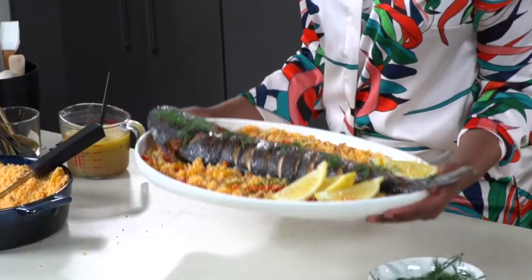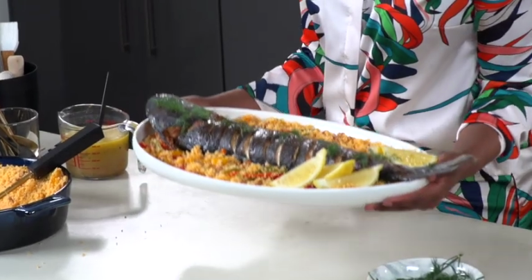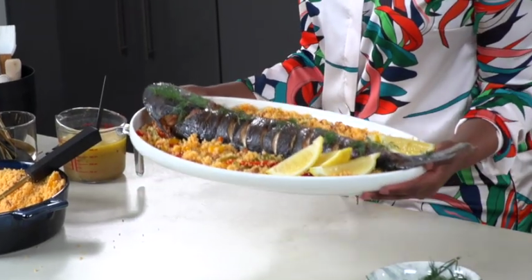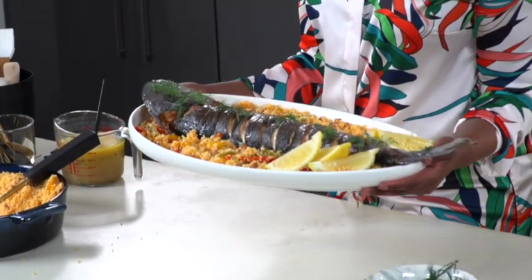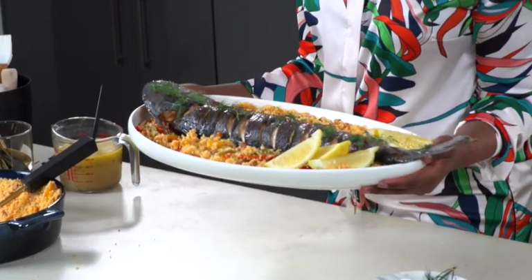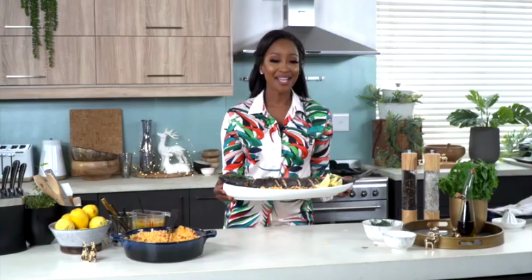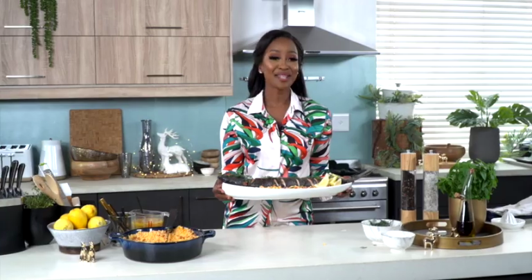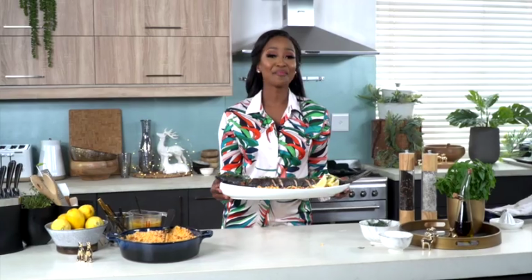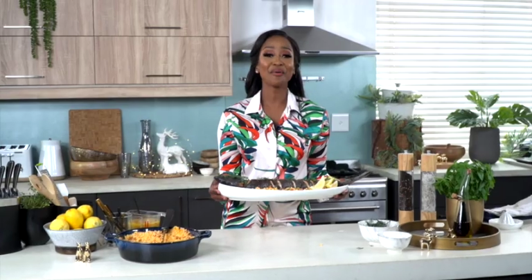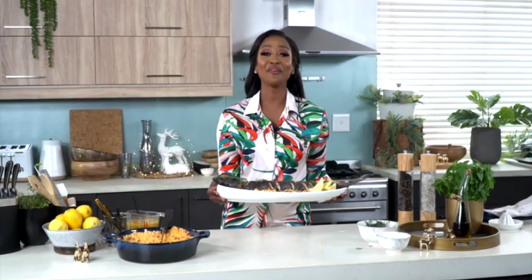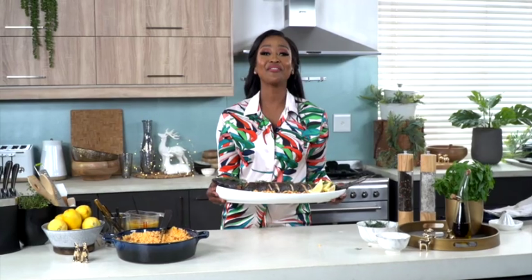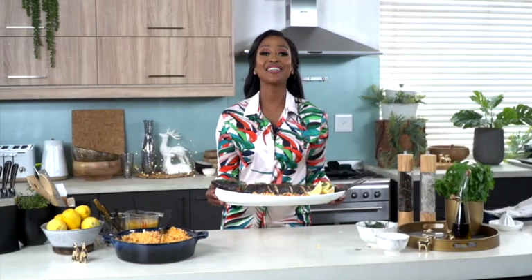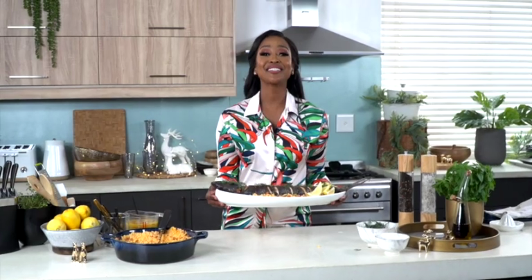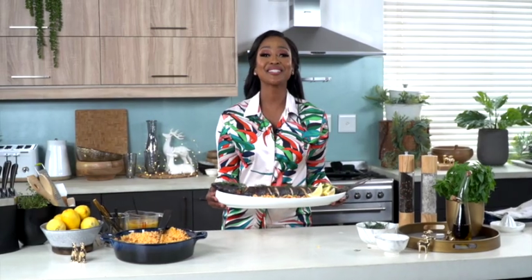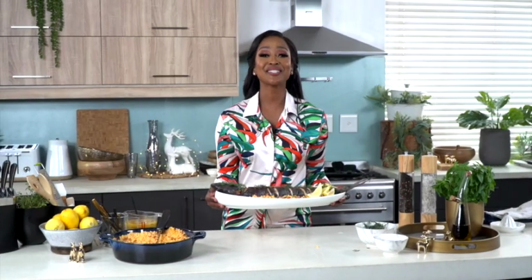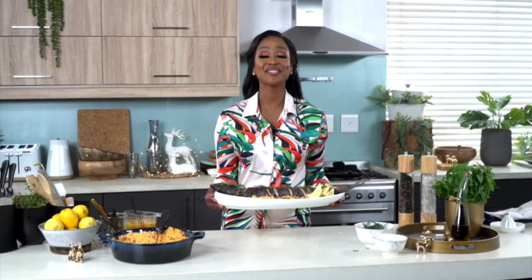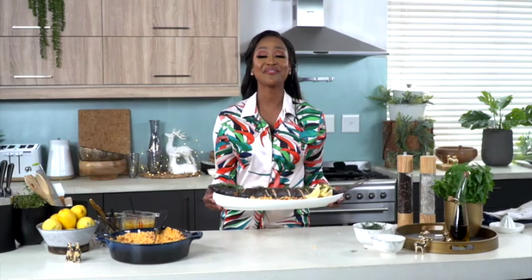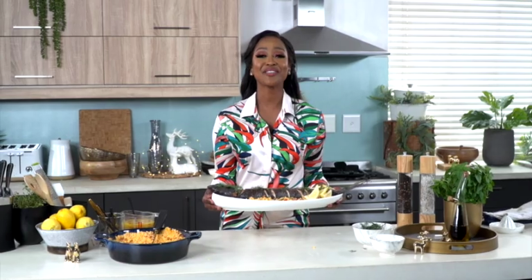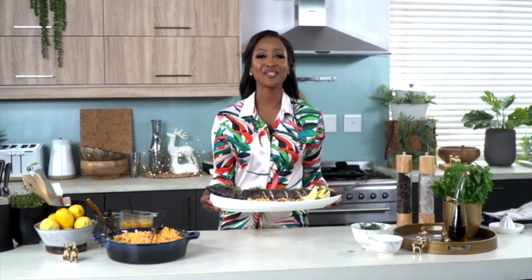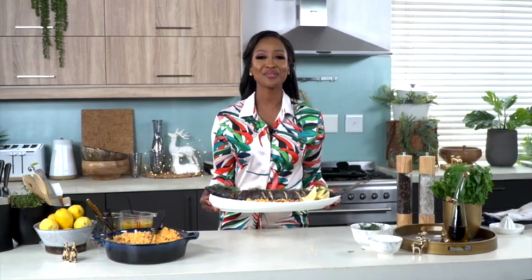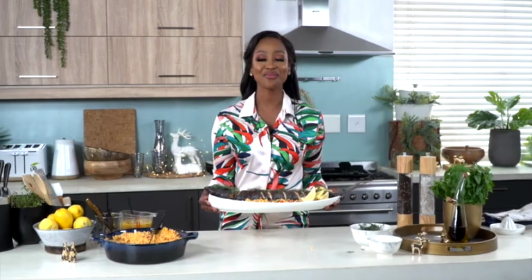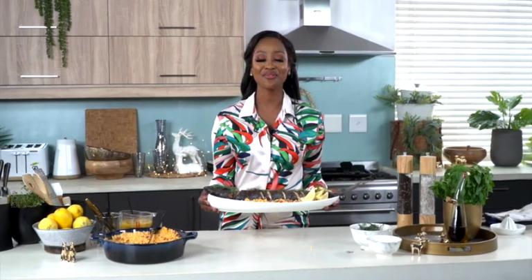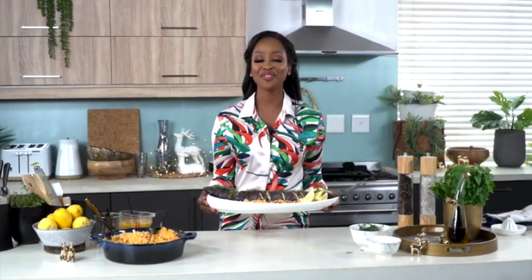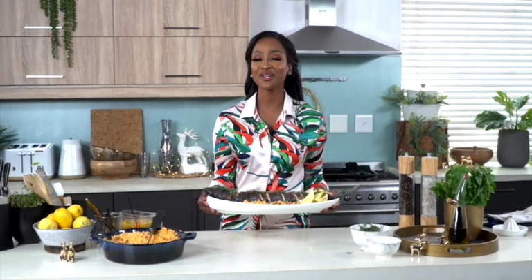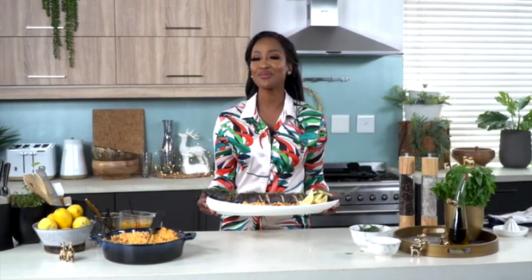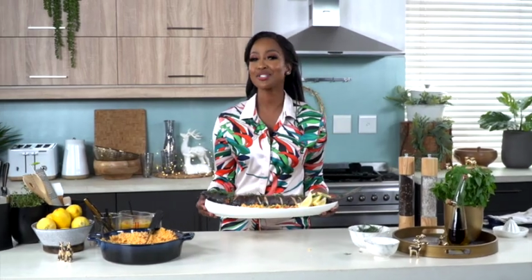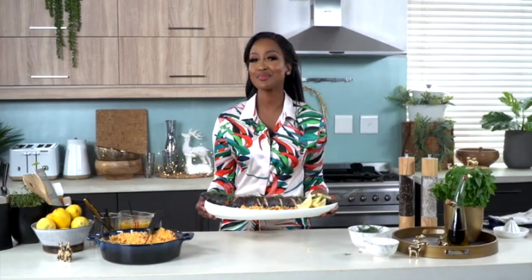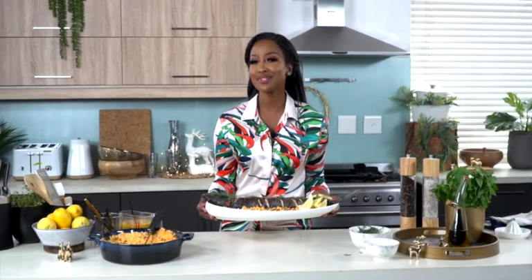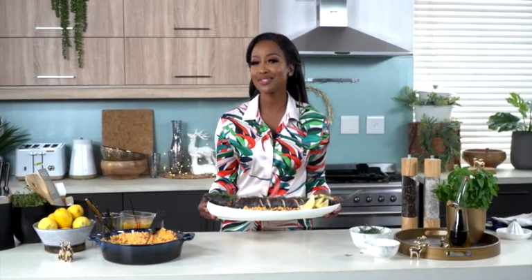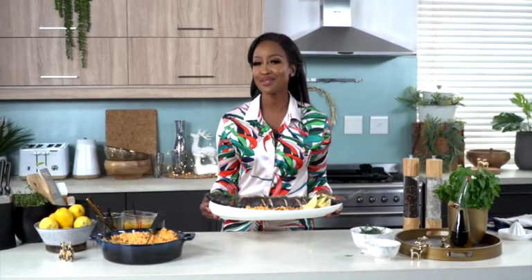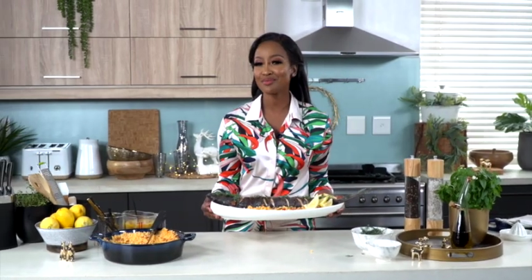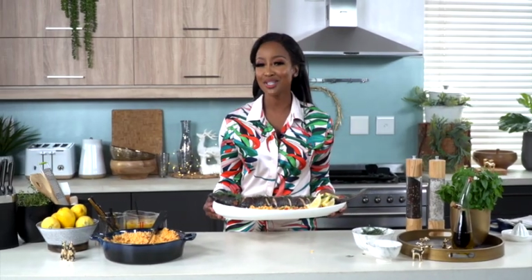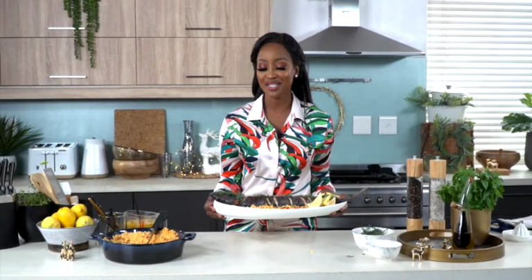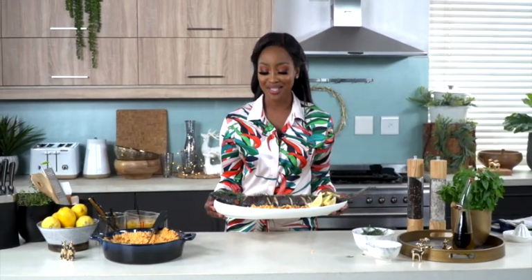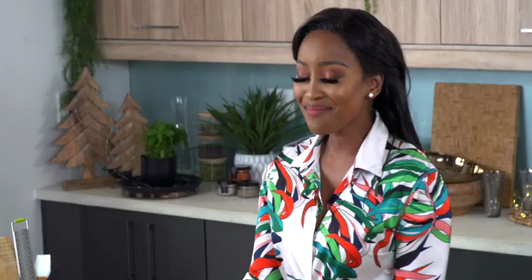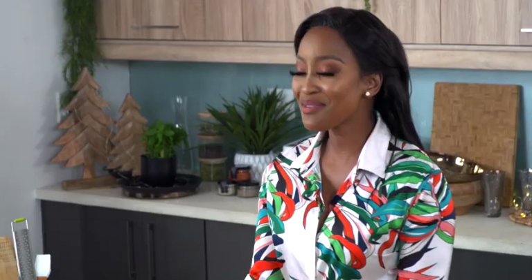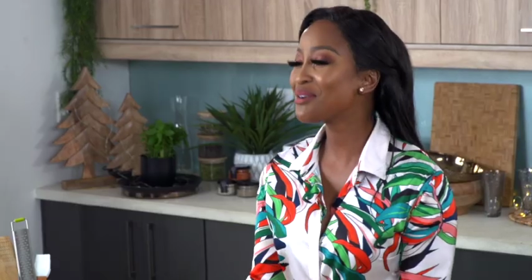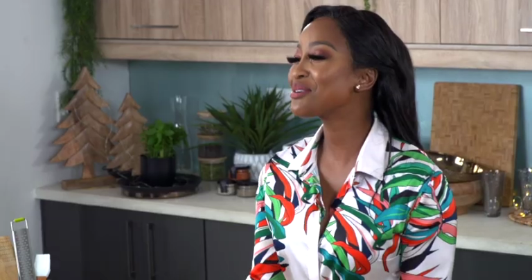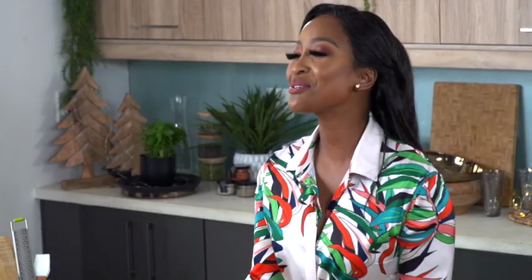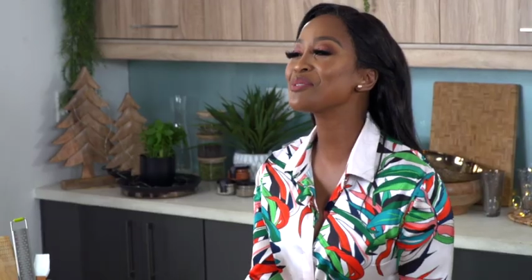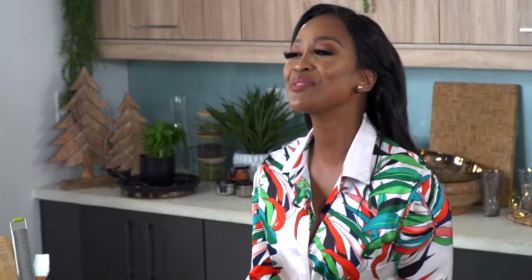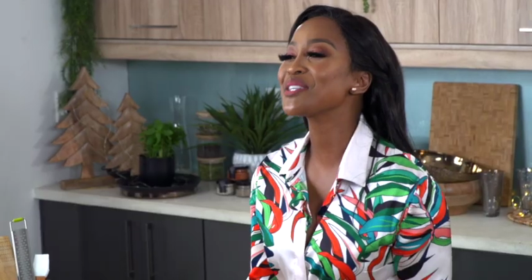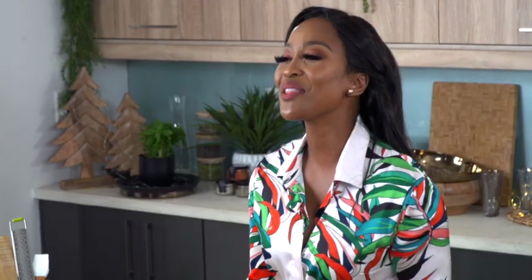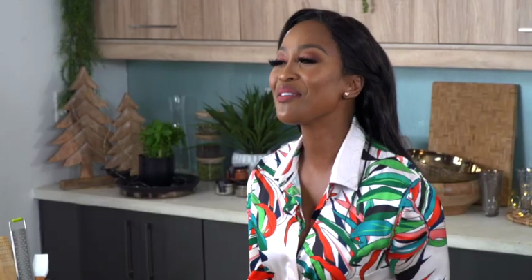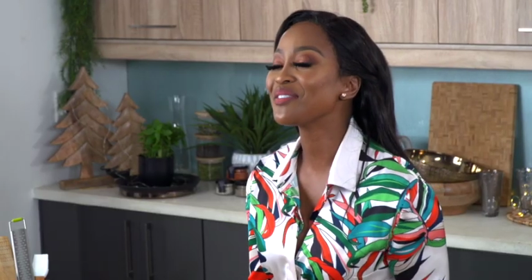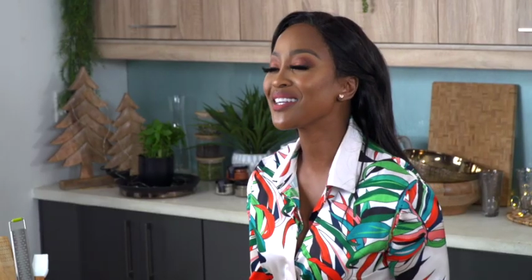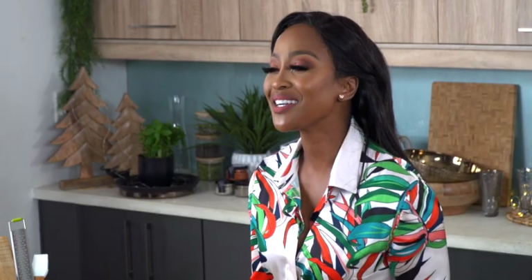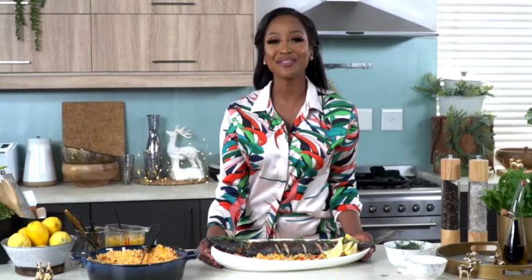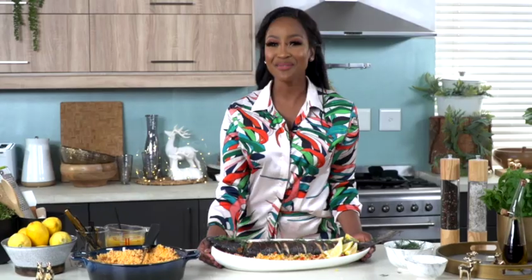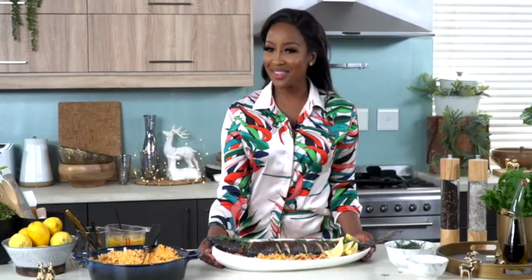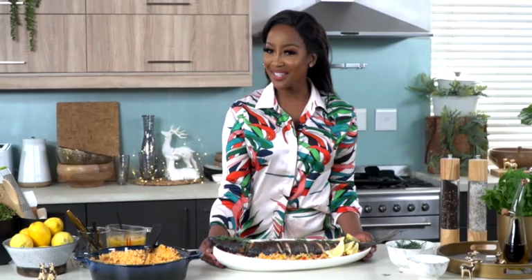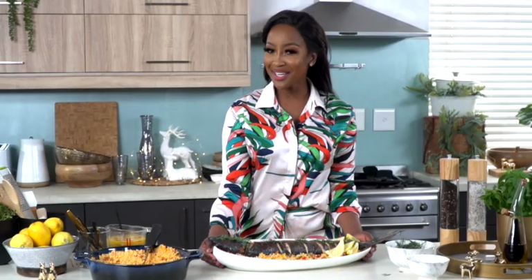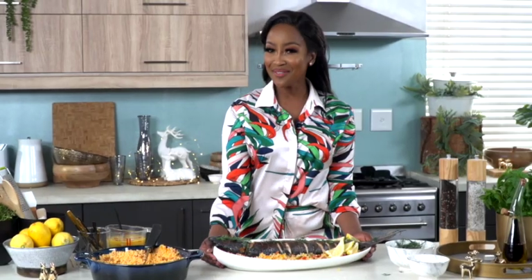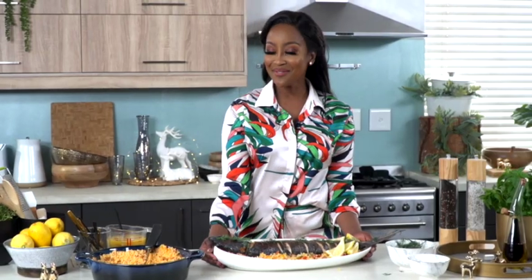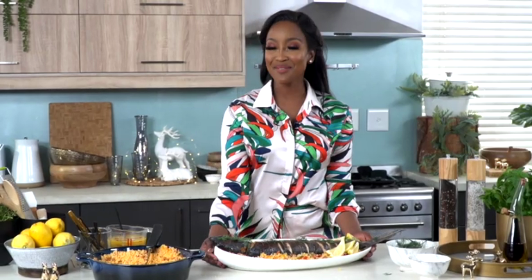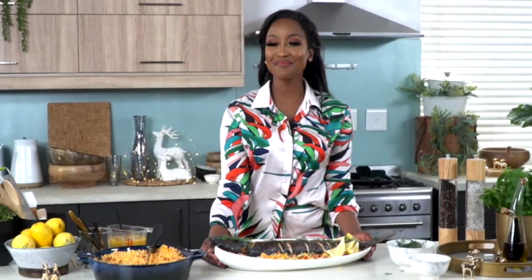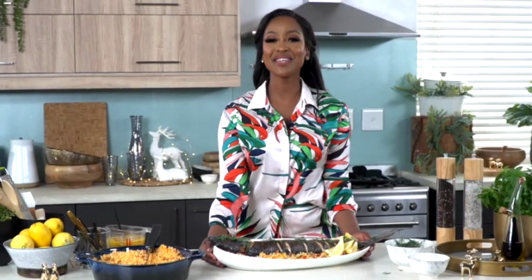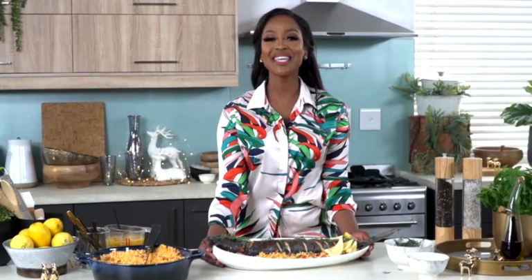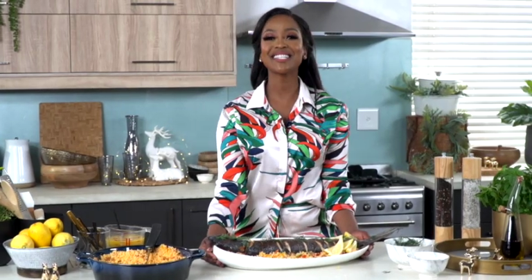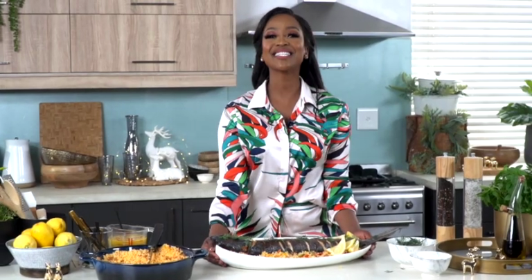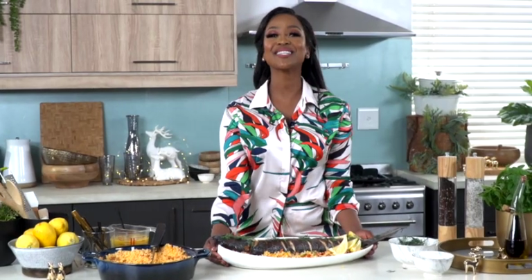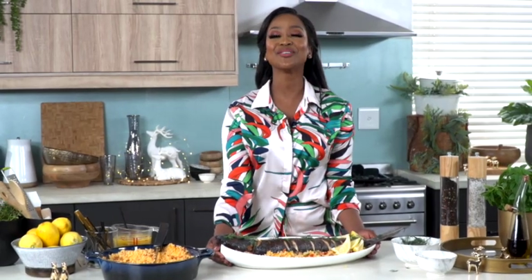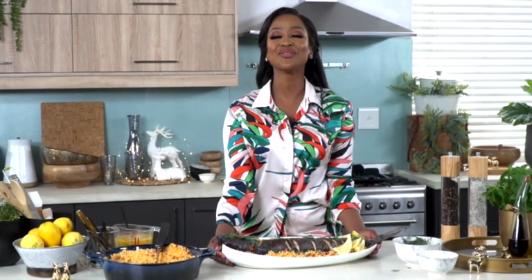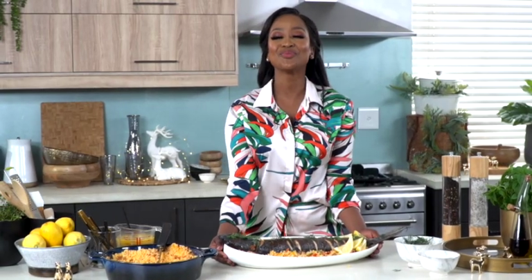Oh, look at that — the perfect dish to finish off a Christmas celebration. Merry Christmas, South Africa, with love from me to you!